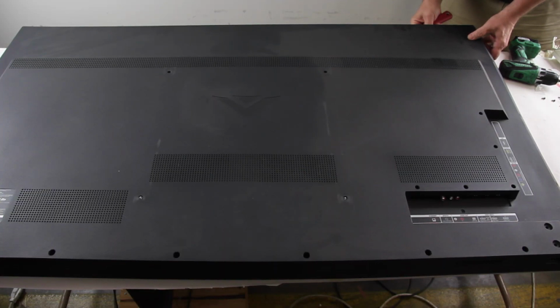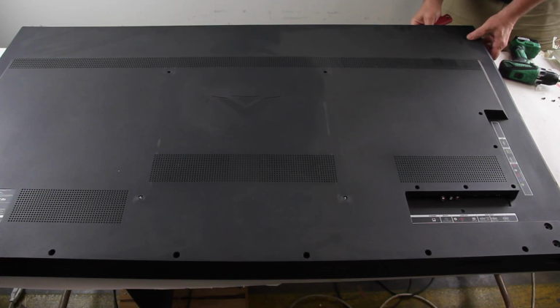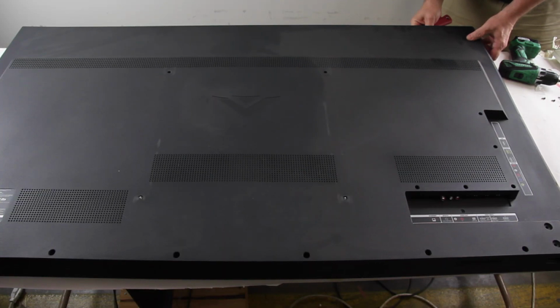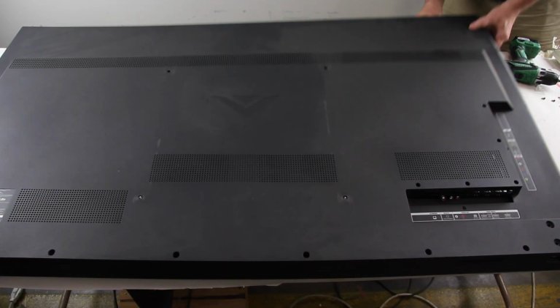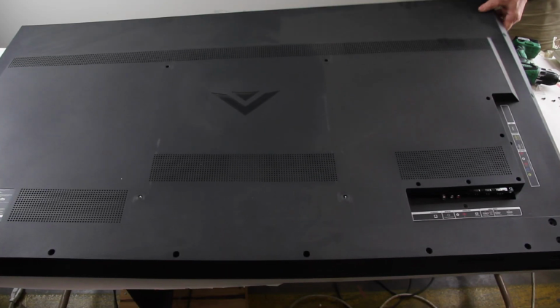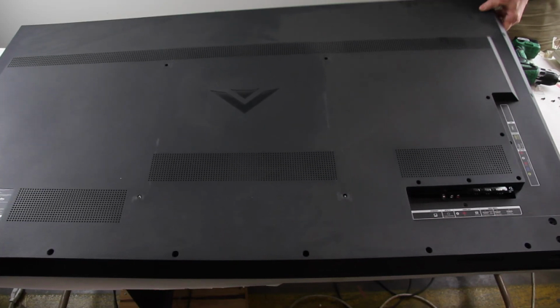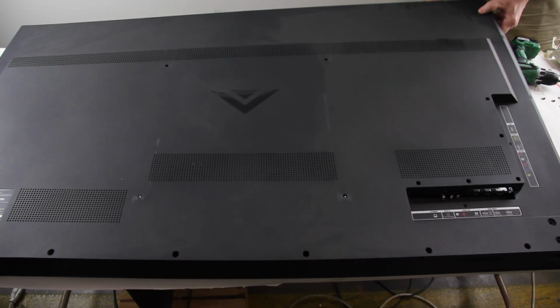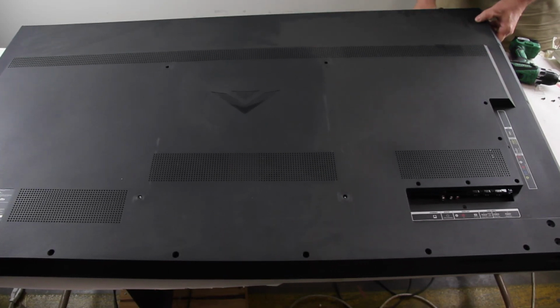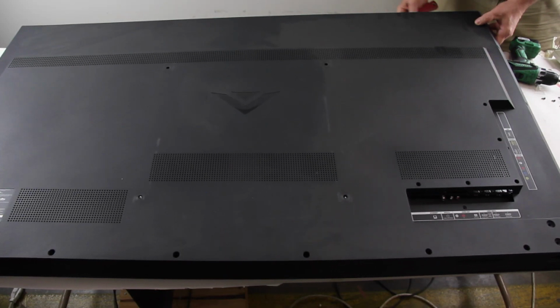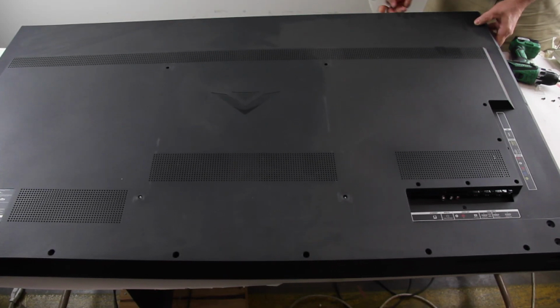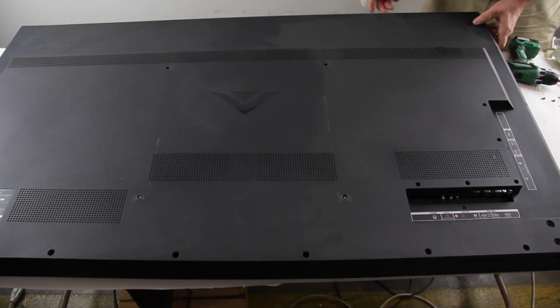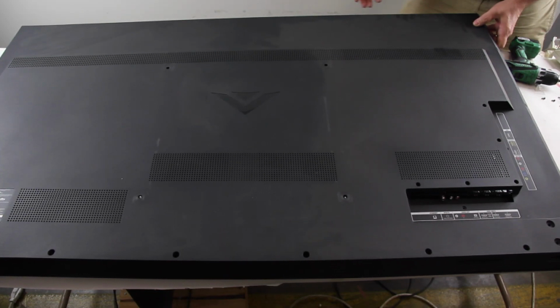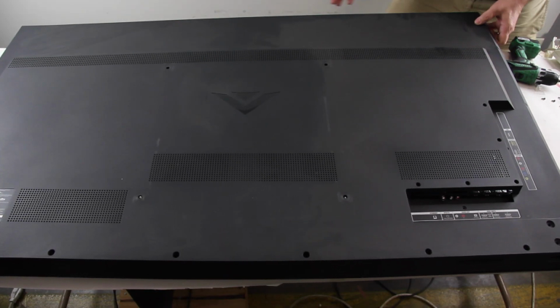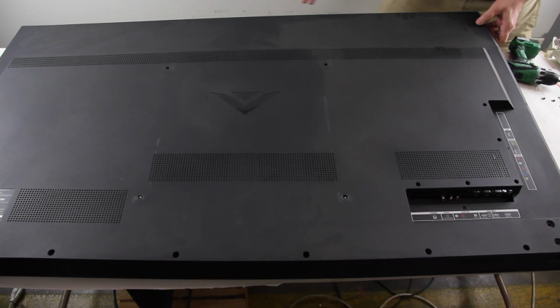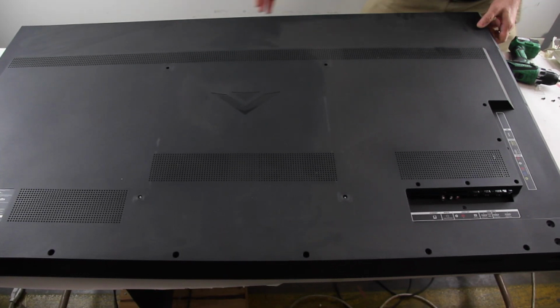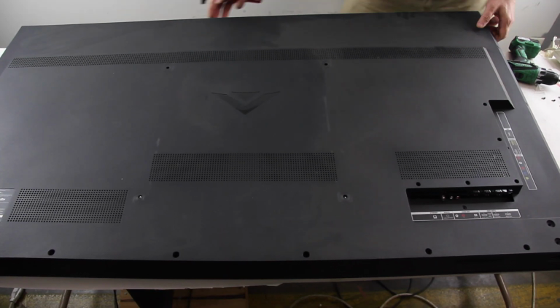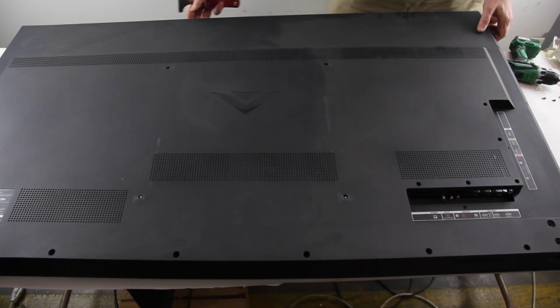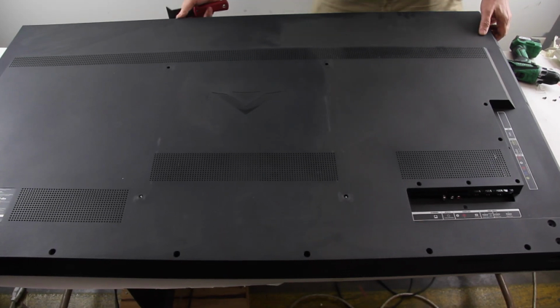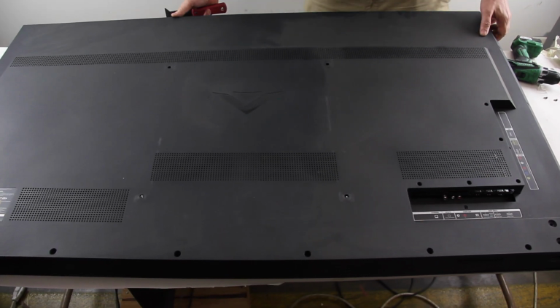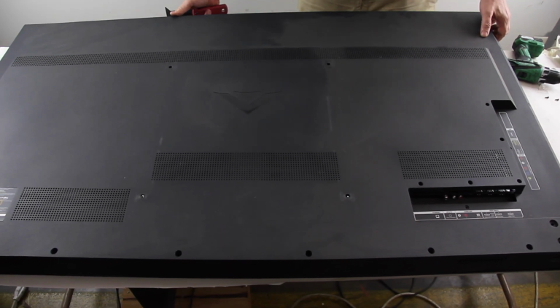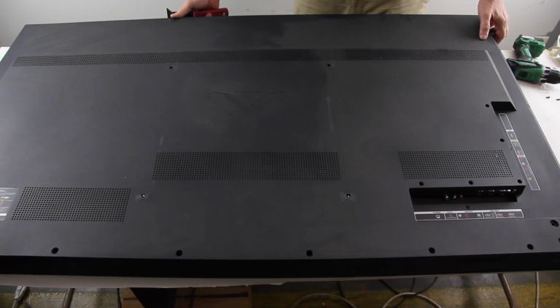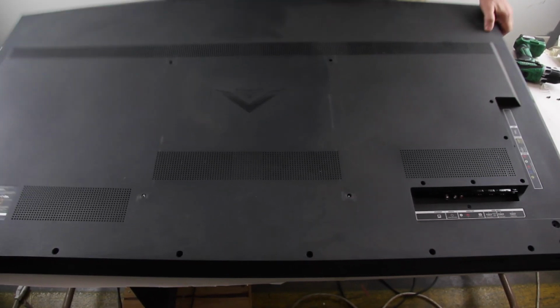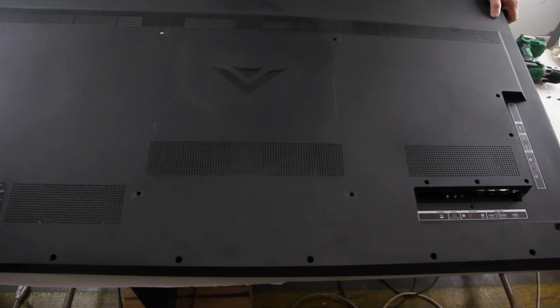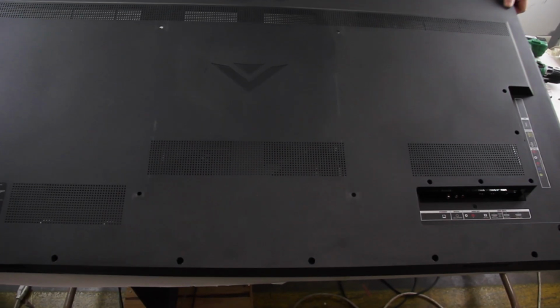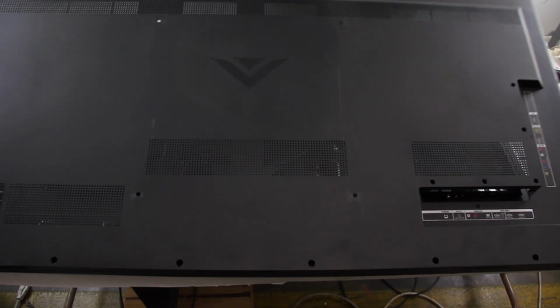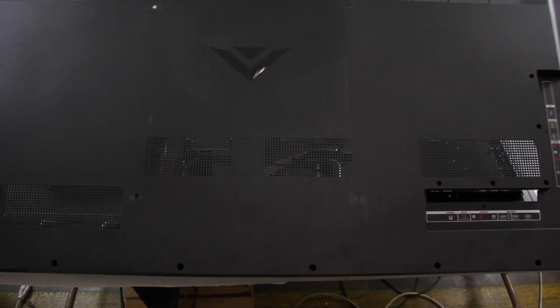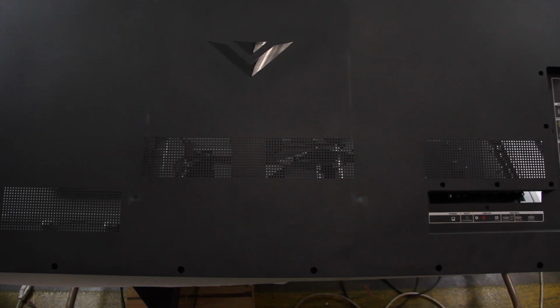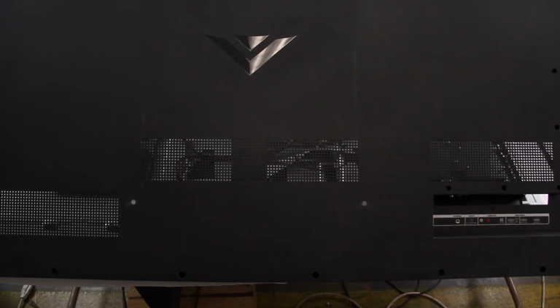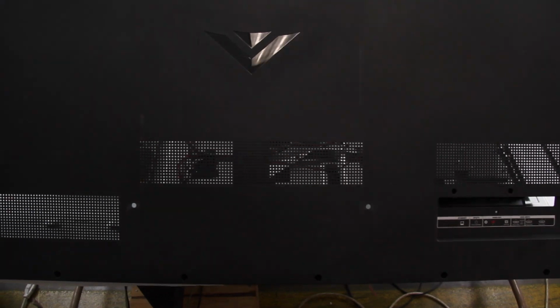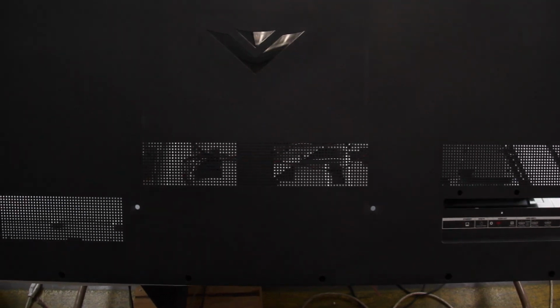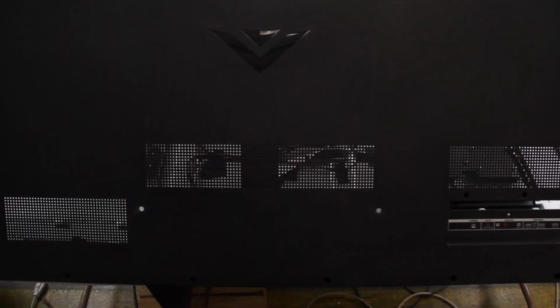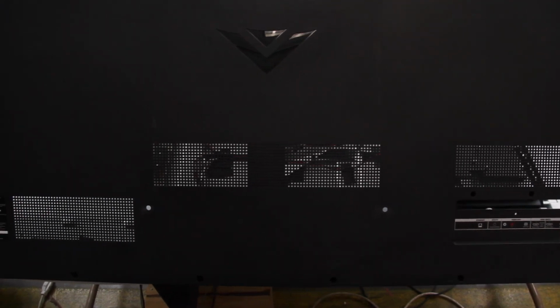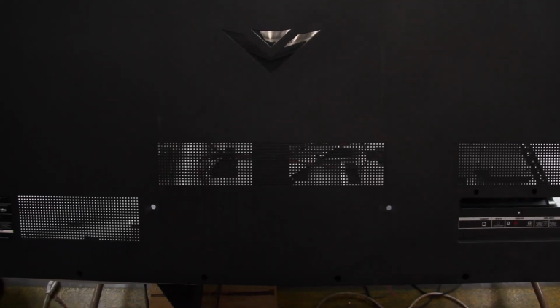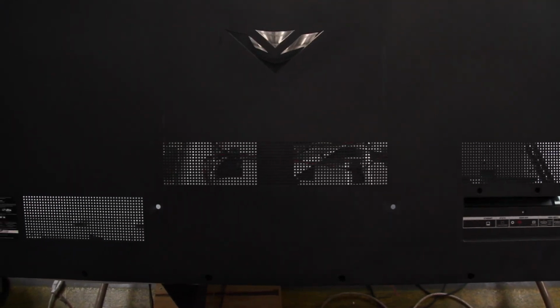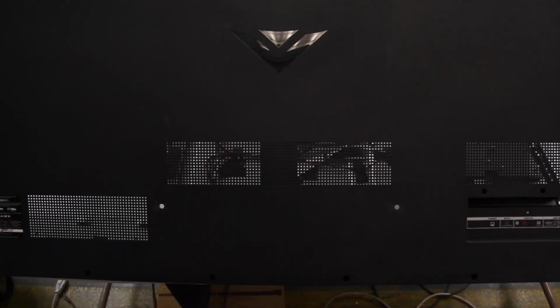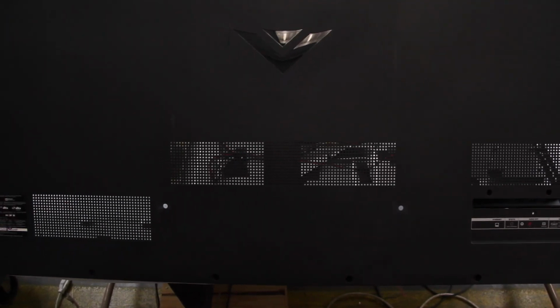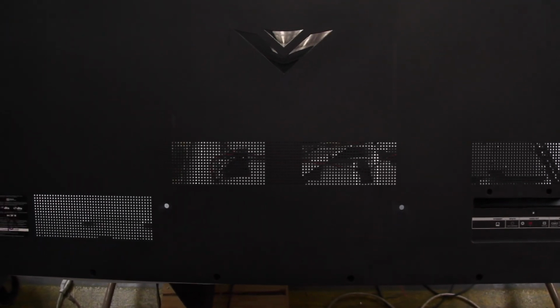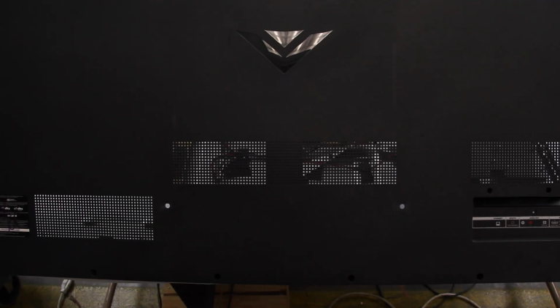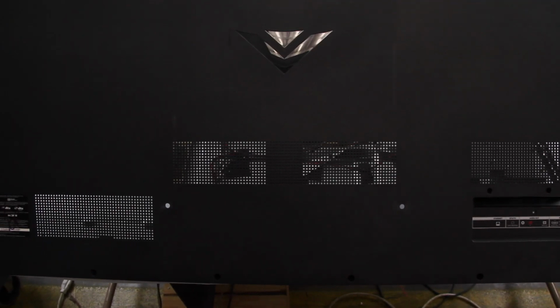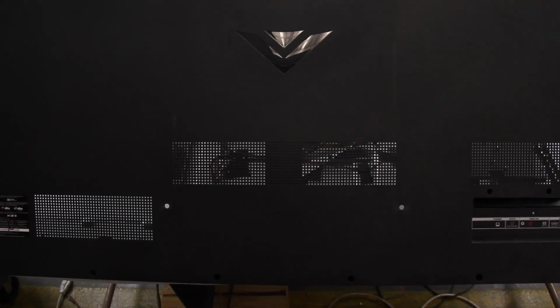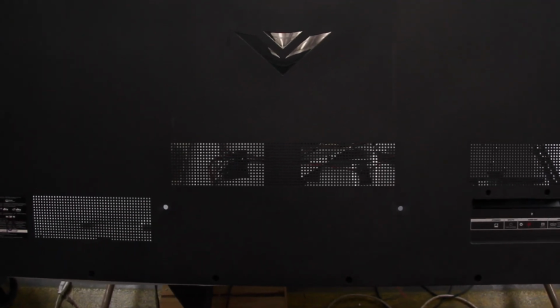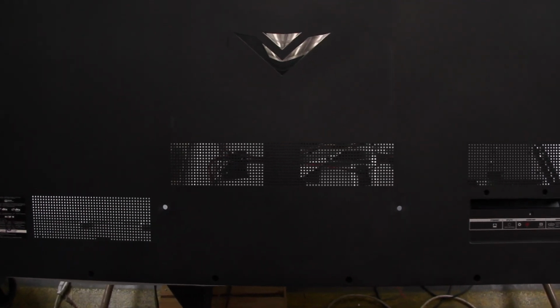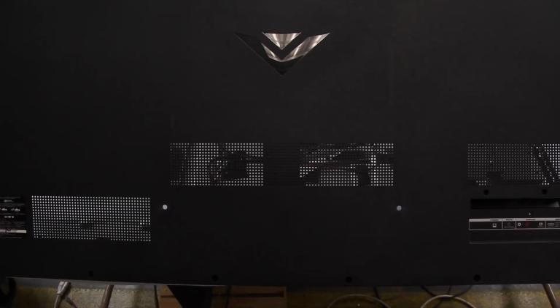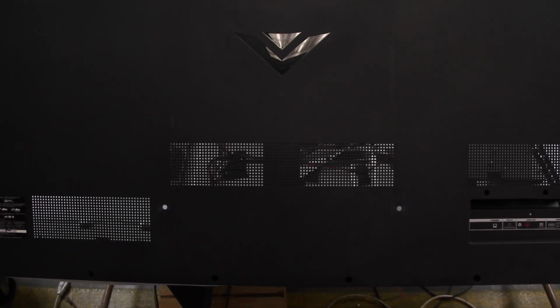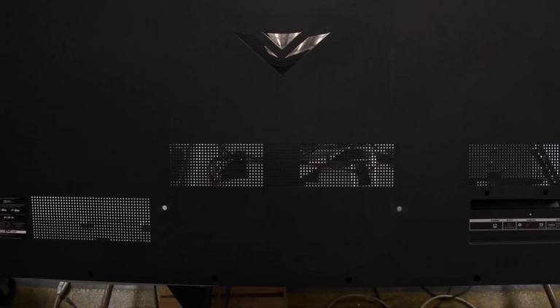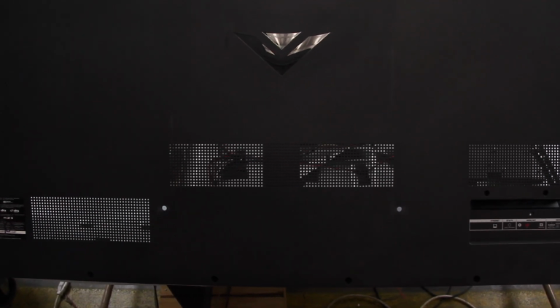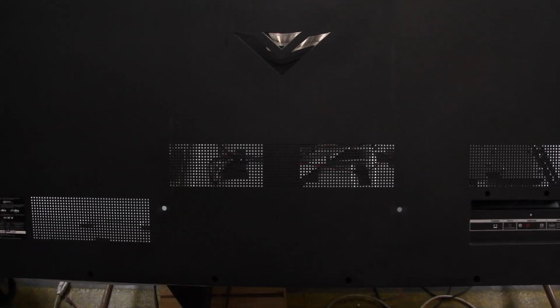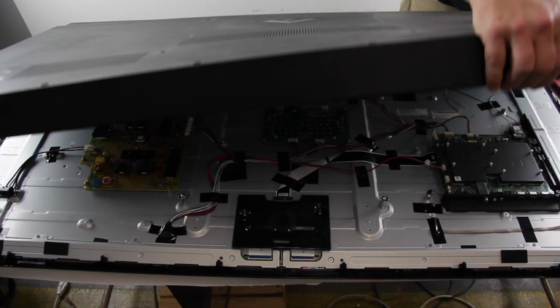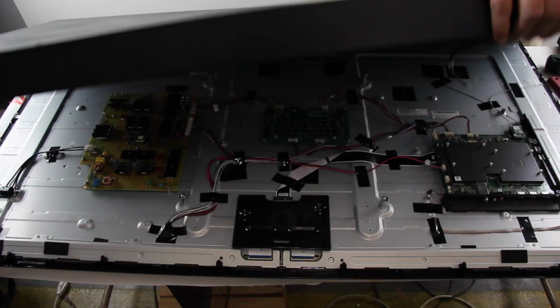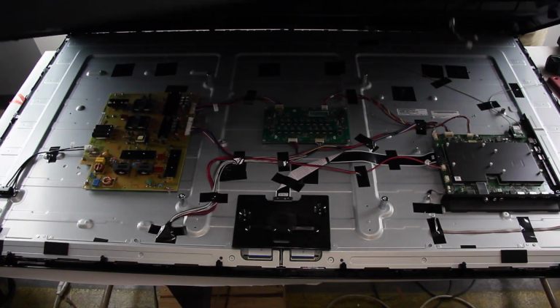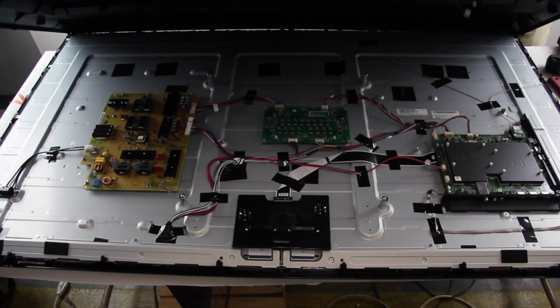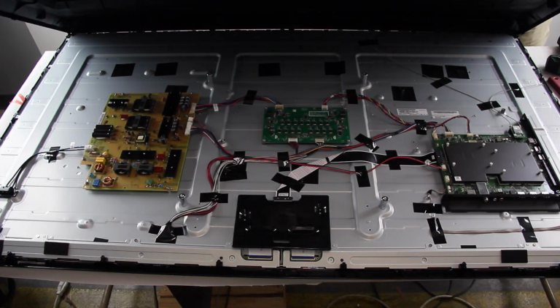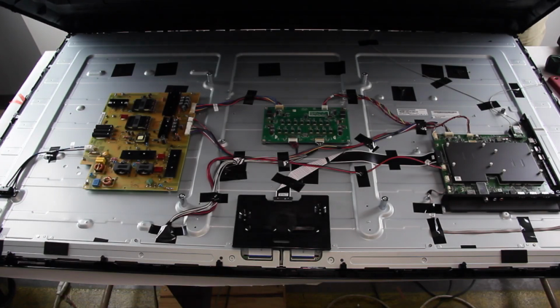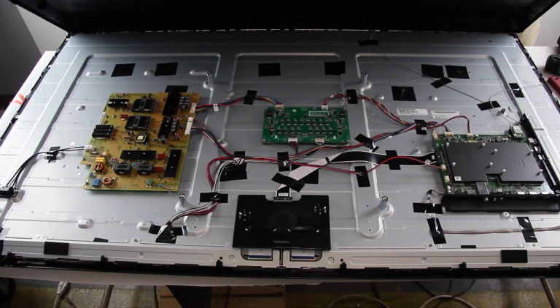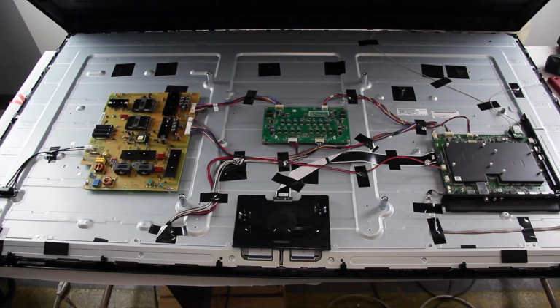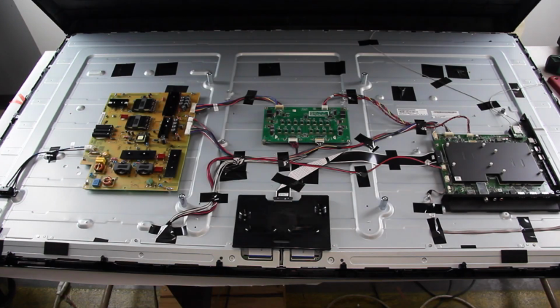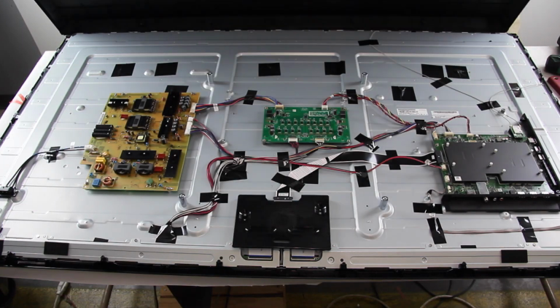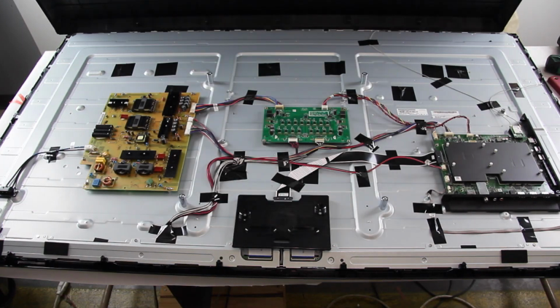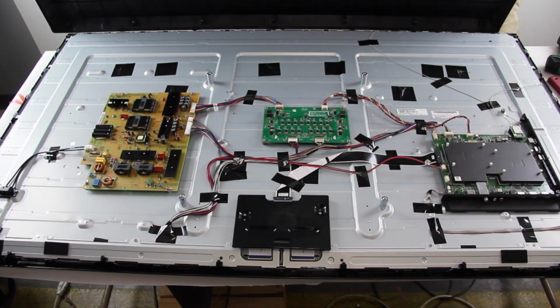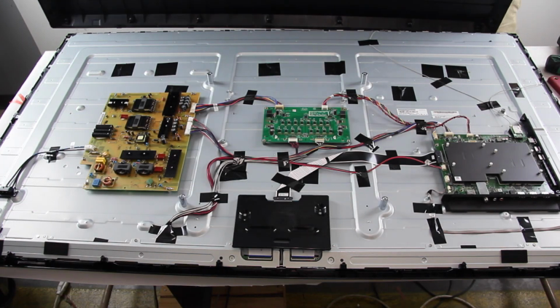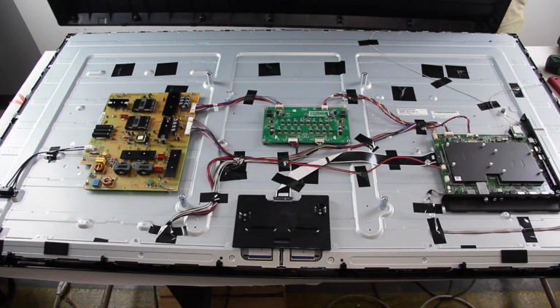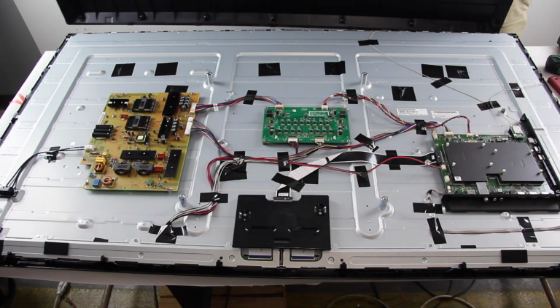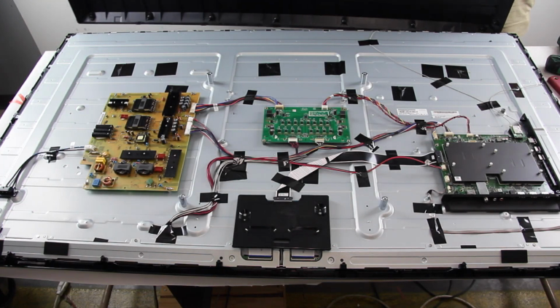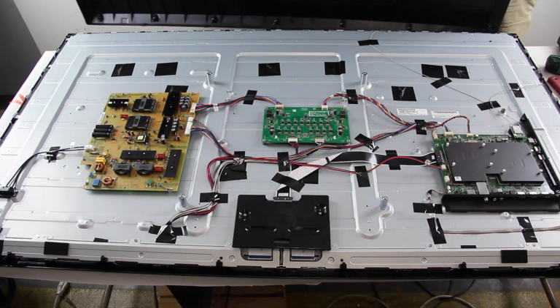In this video, we may fast forward some parts or jump forward in the repair process without showing some steps that repeat themselves.